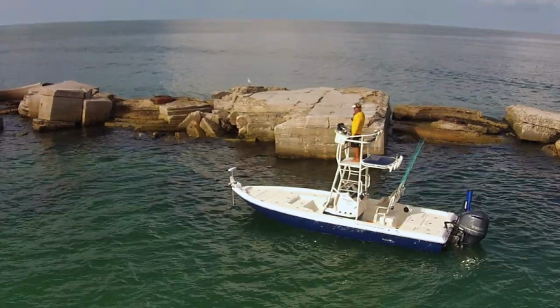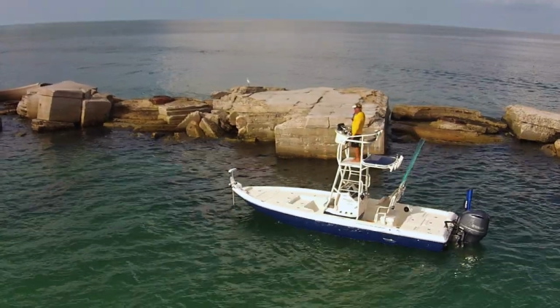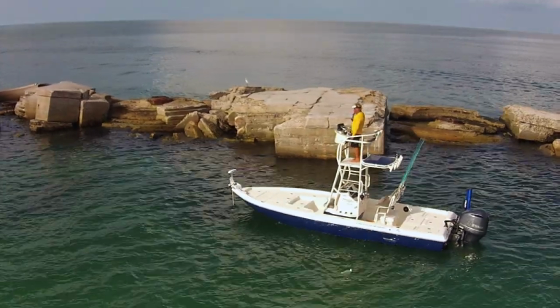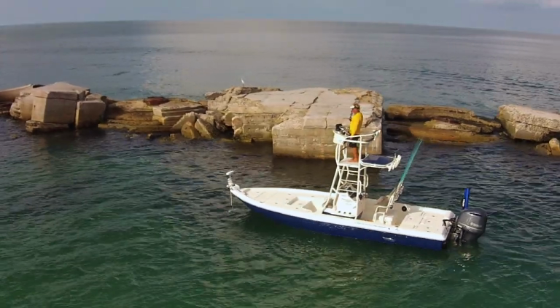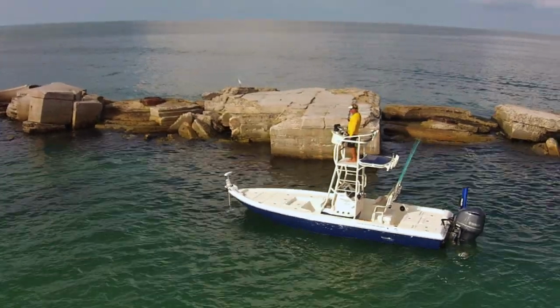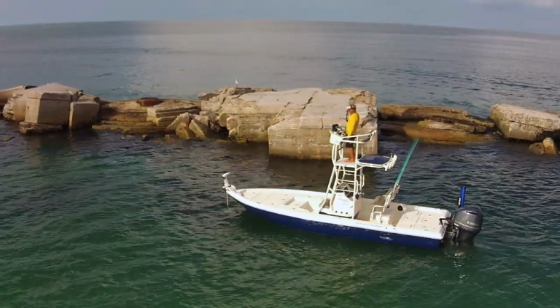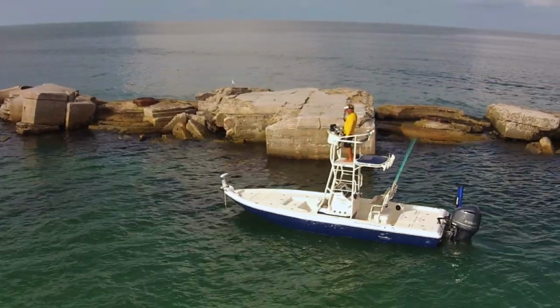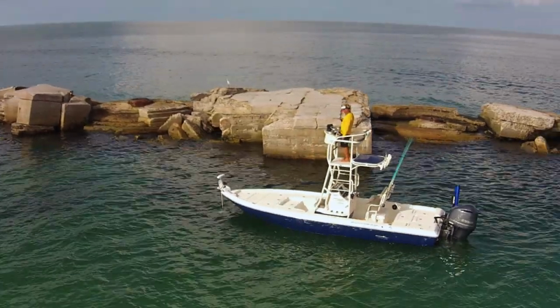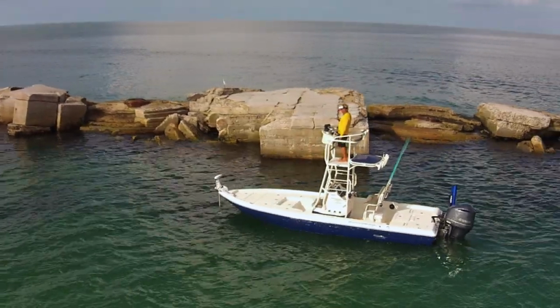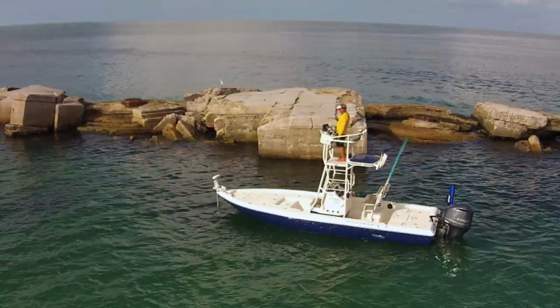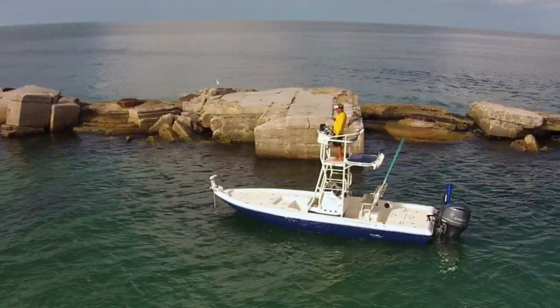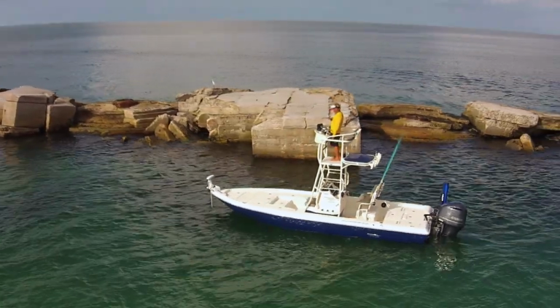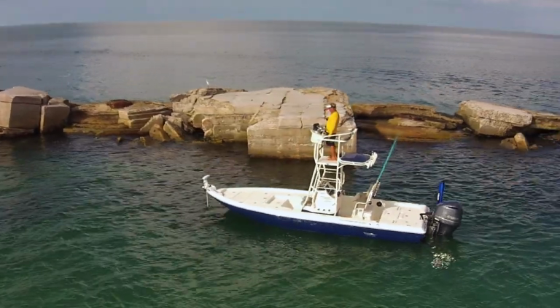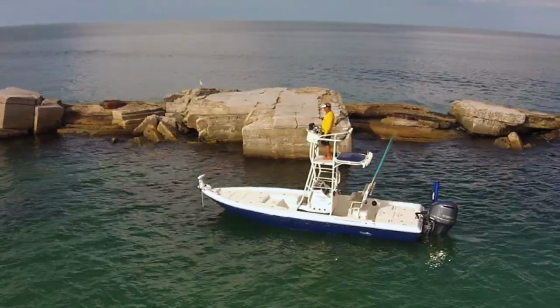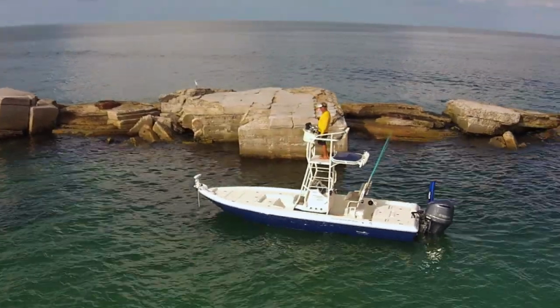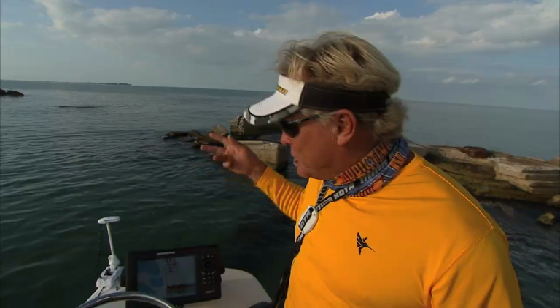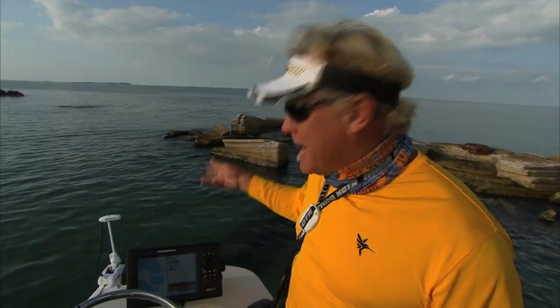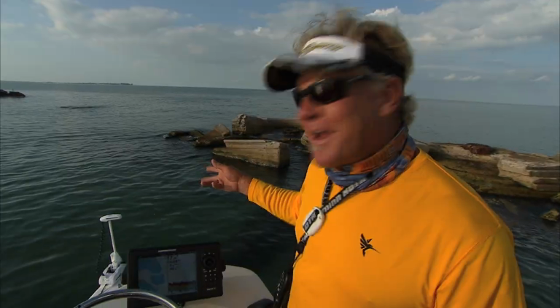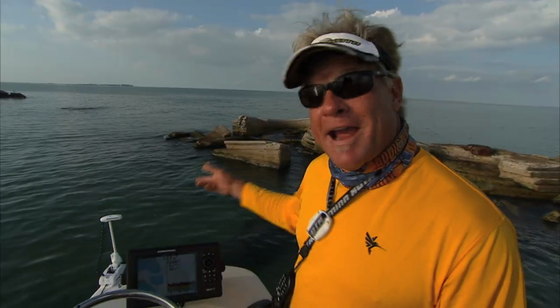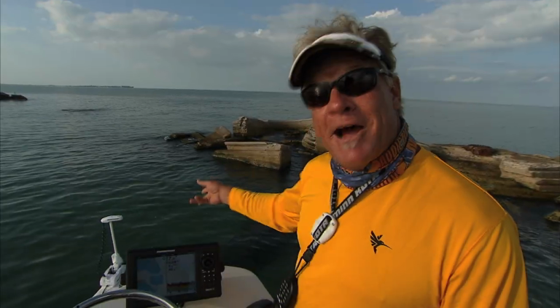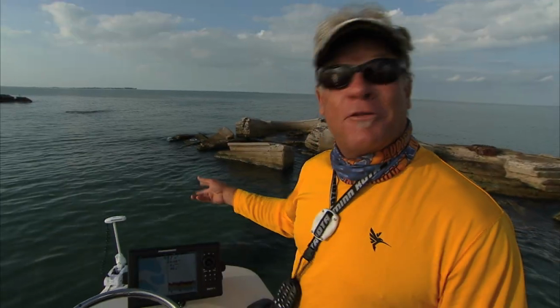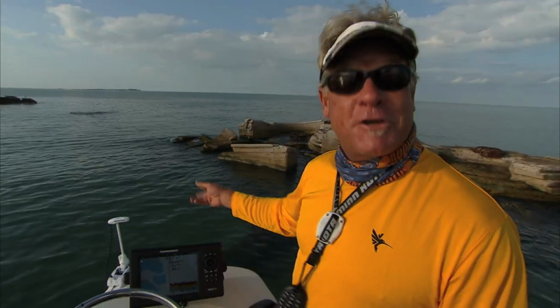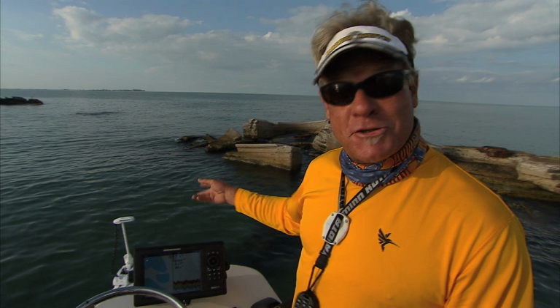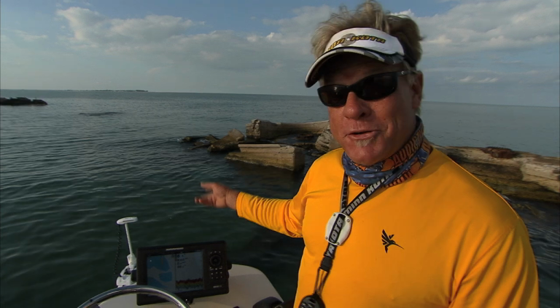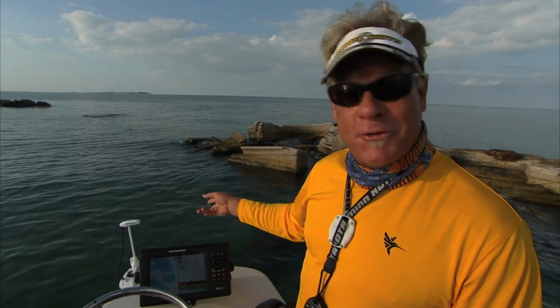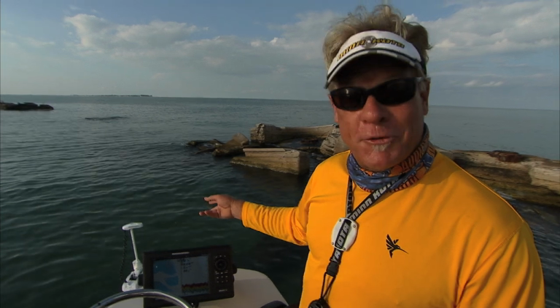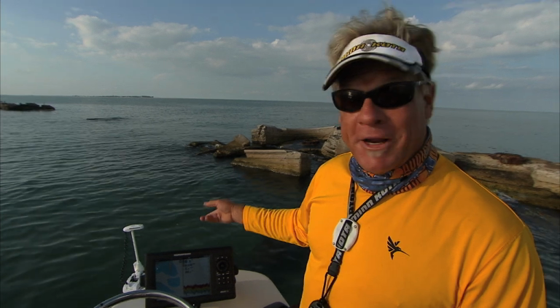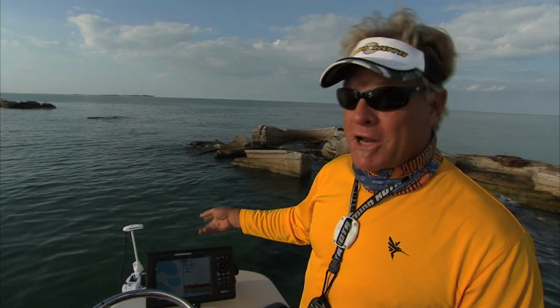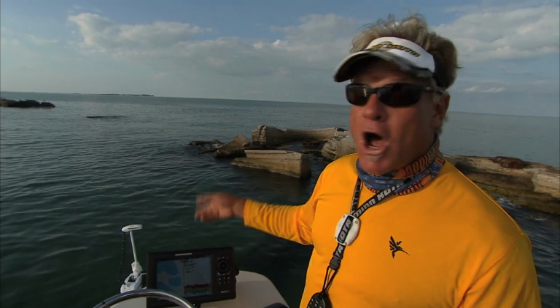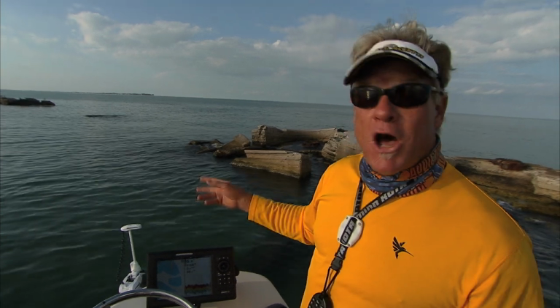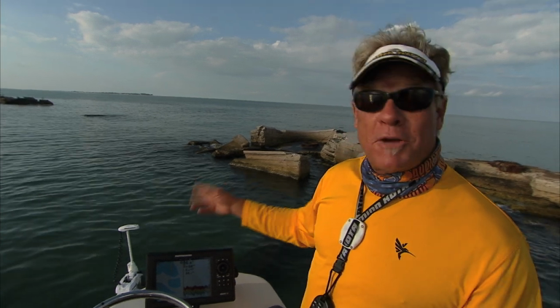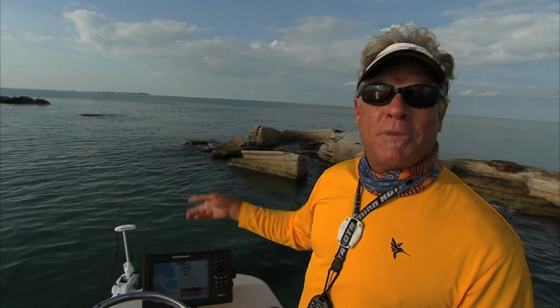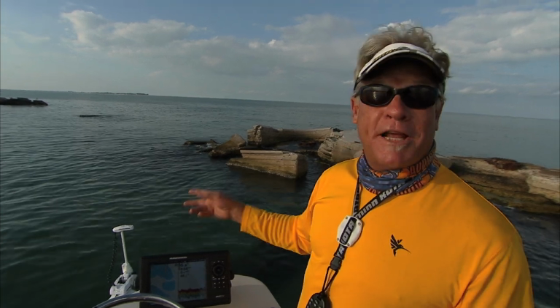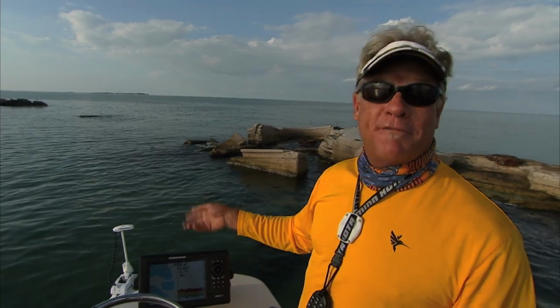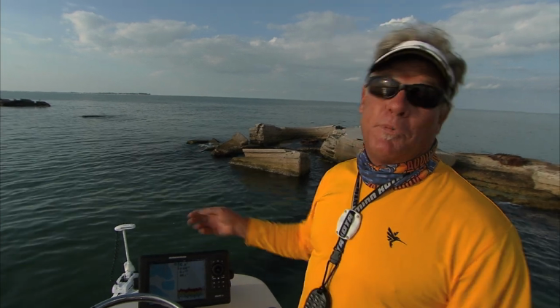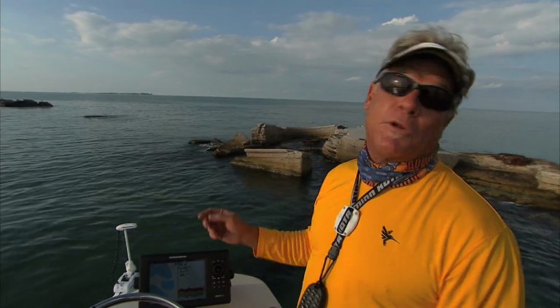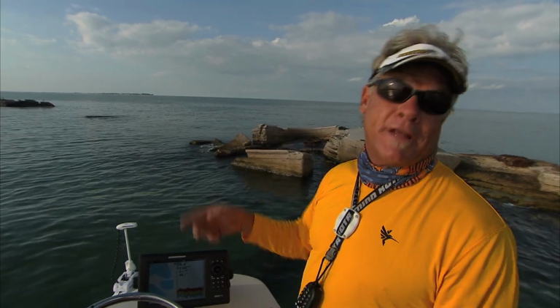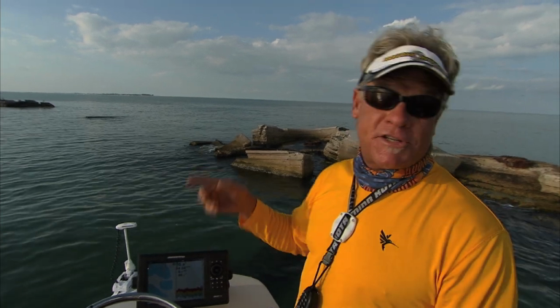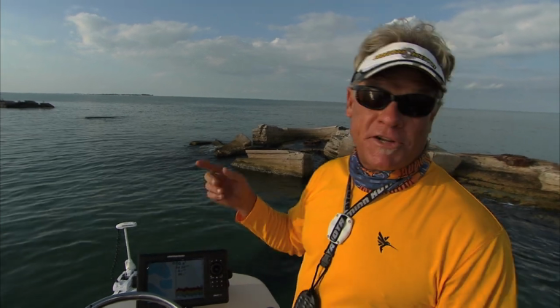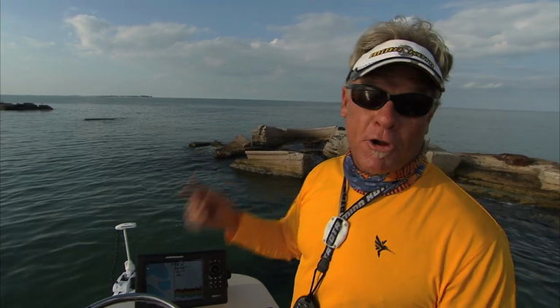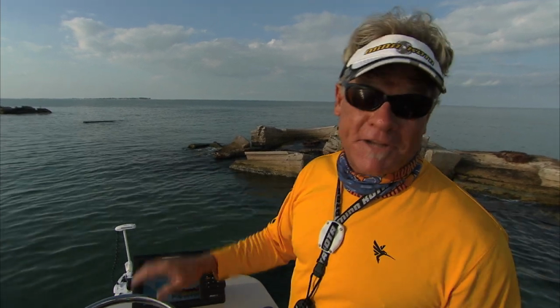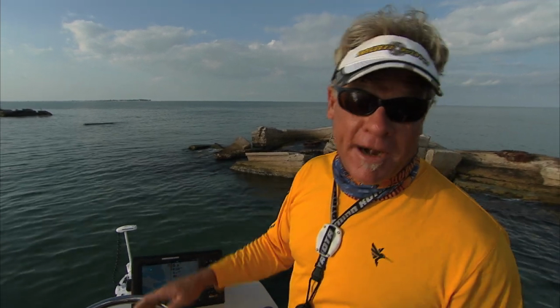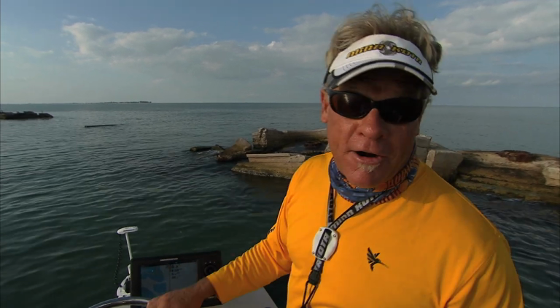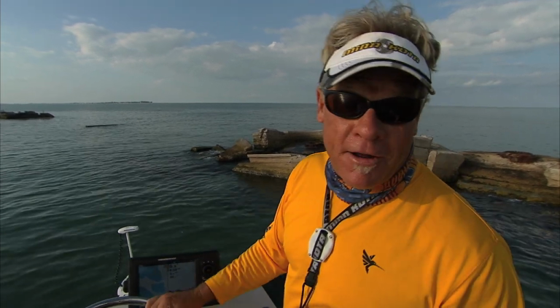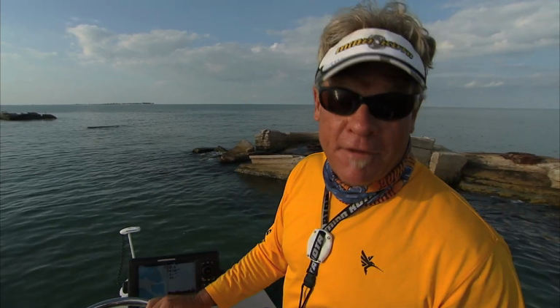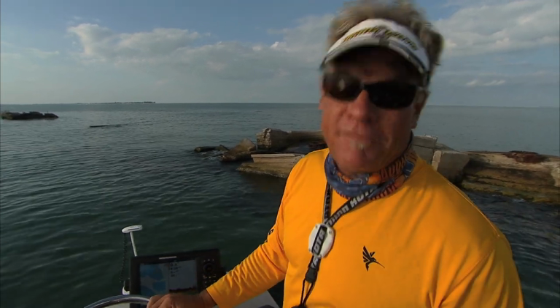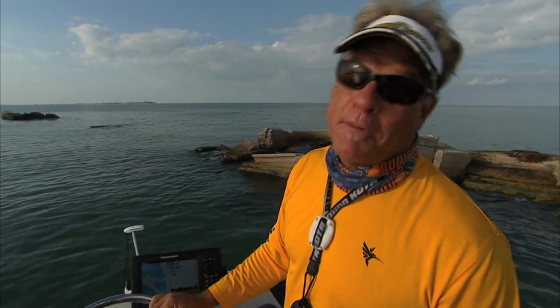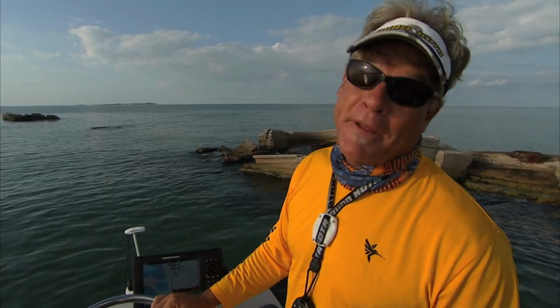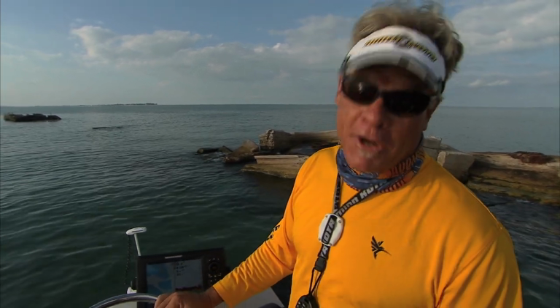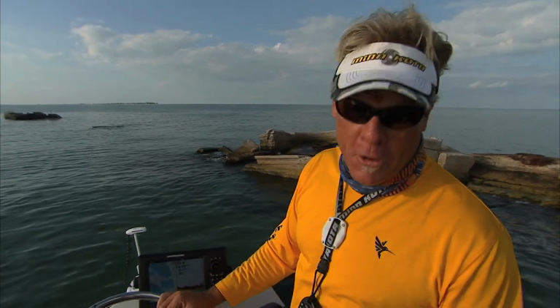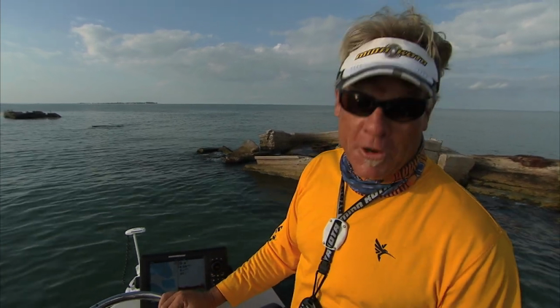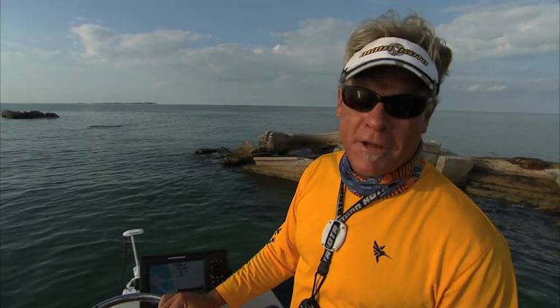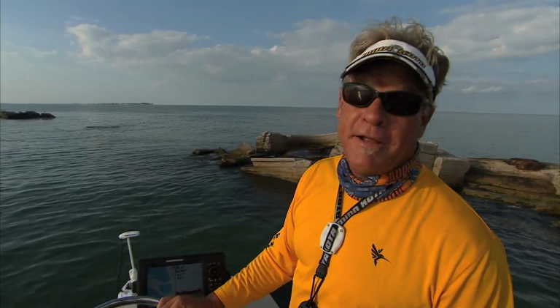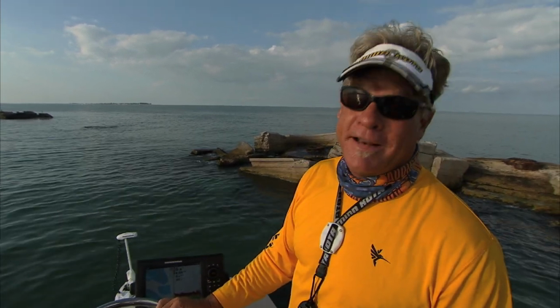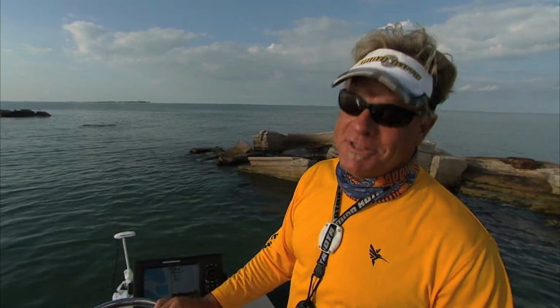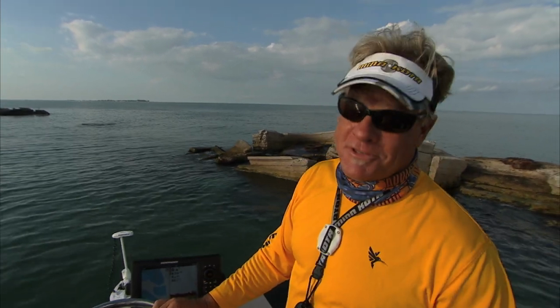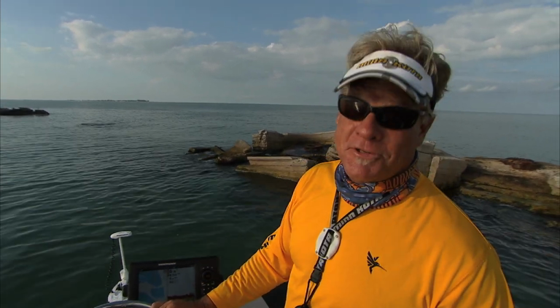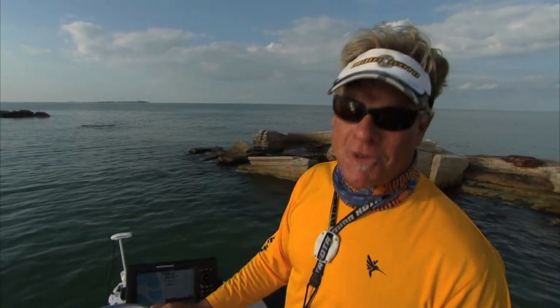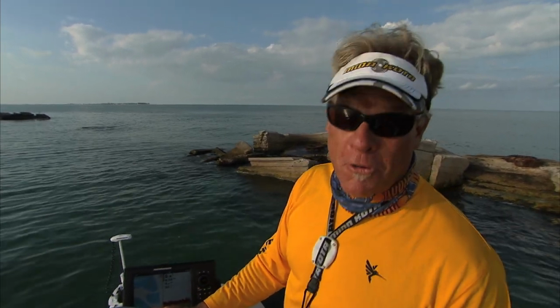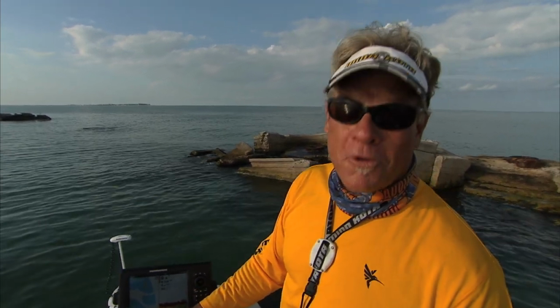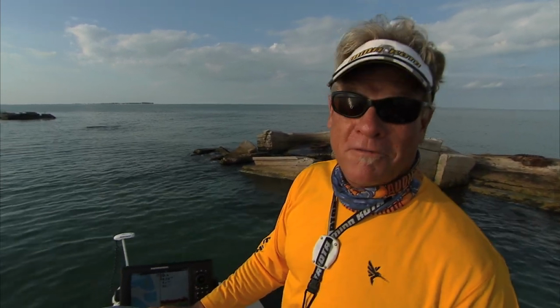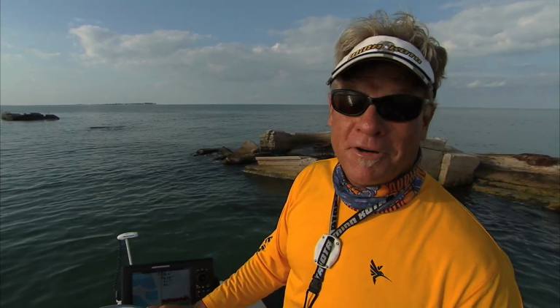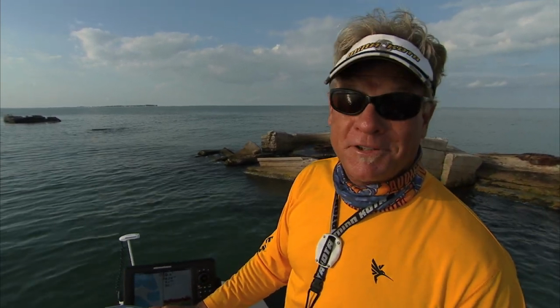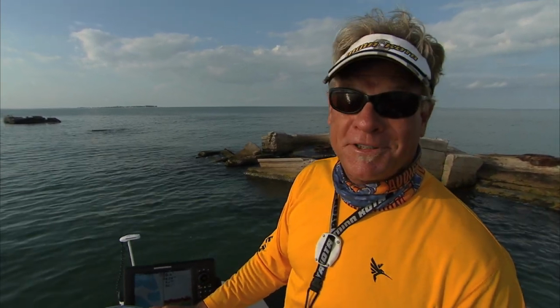So if you get a chance, make sure you check out this new unit. Unbelievable. It's the Ulterra from Minn Kota, and it's the saltwater version.